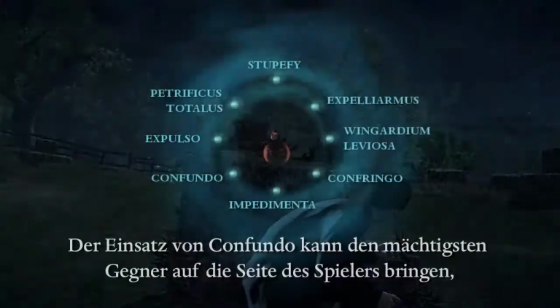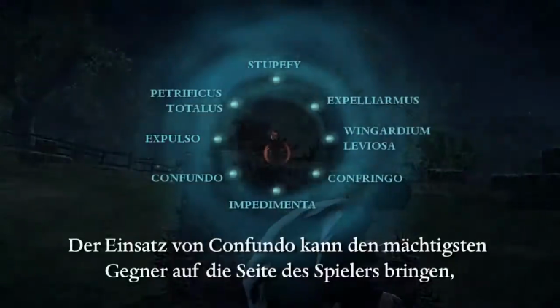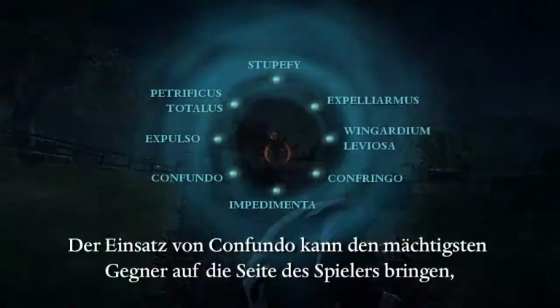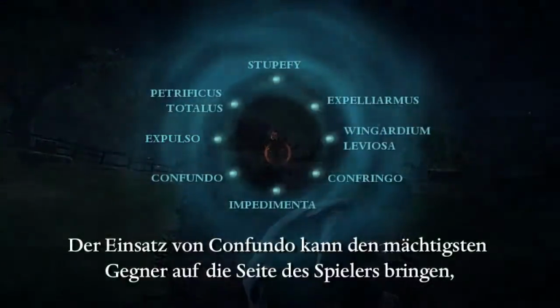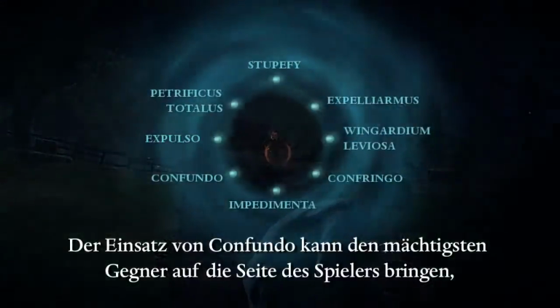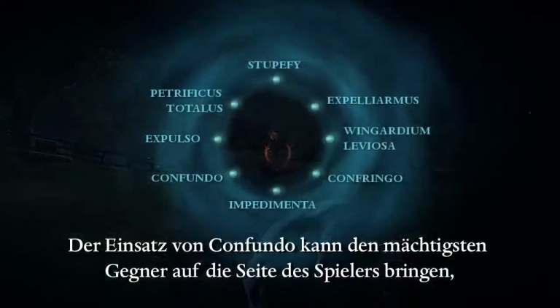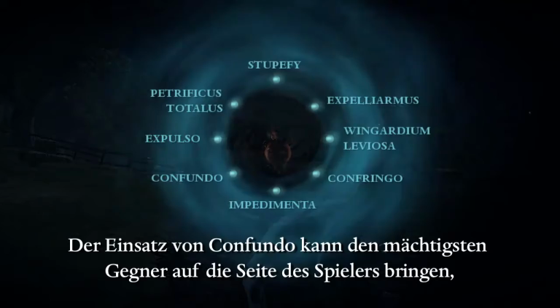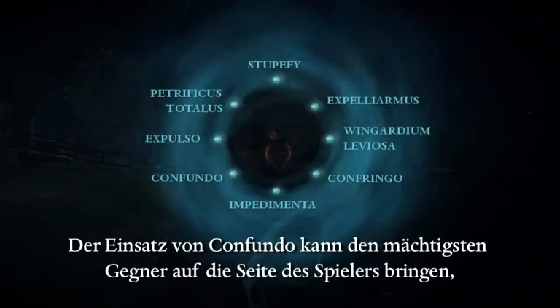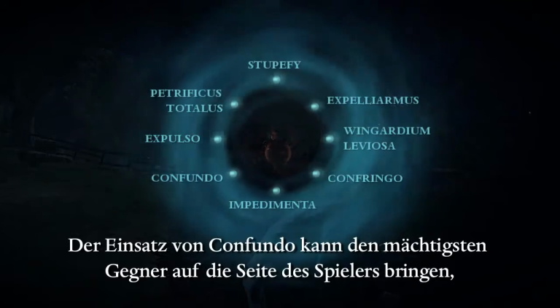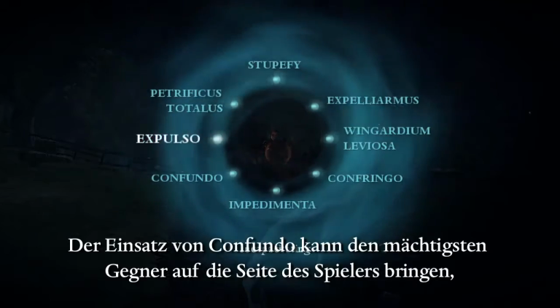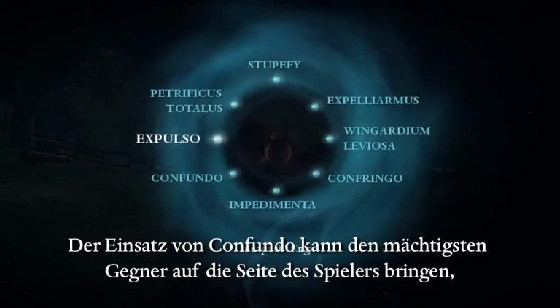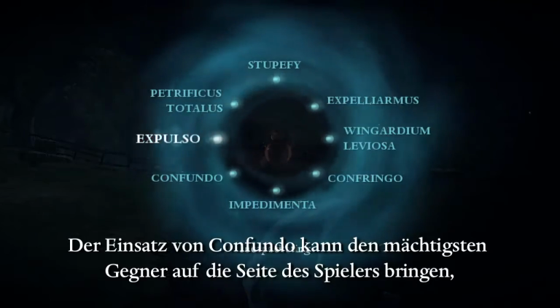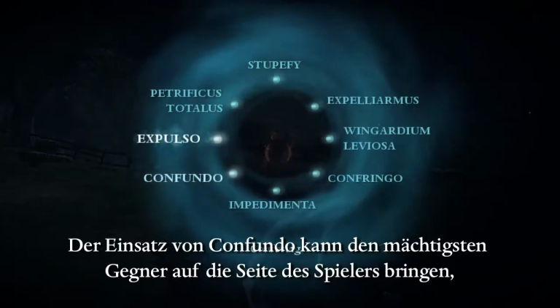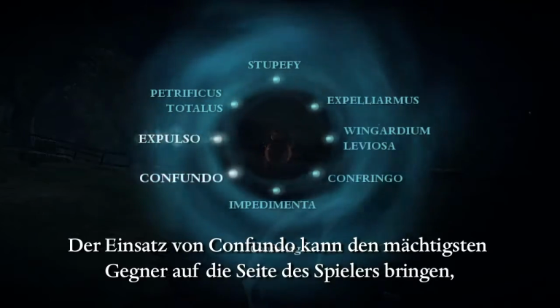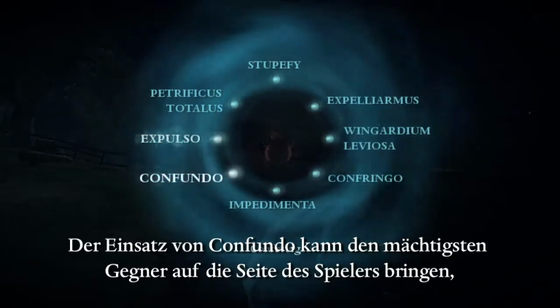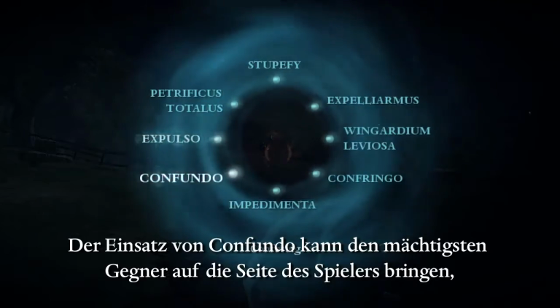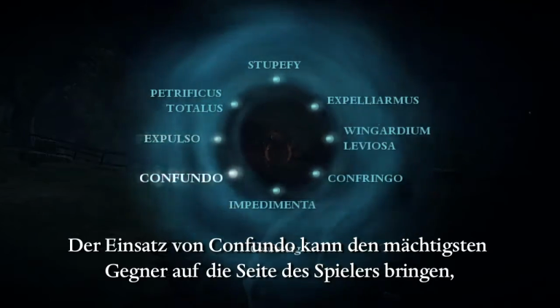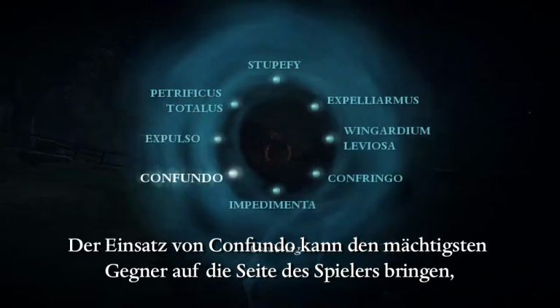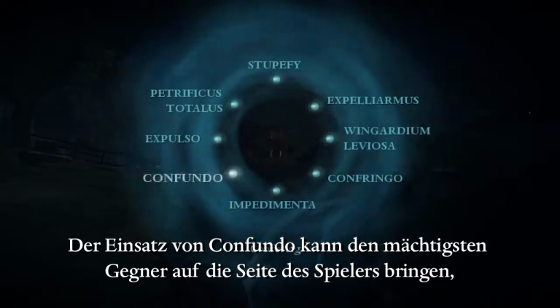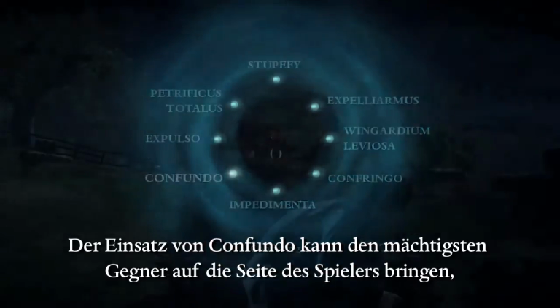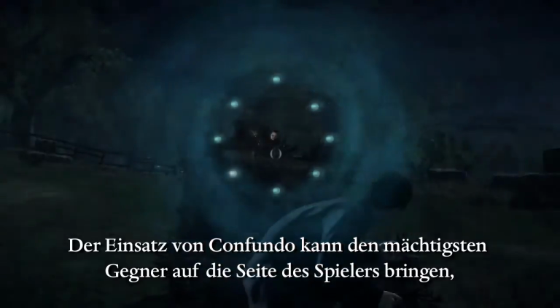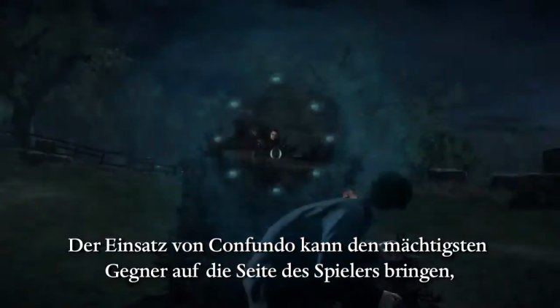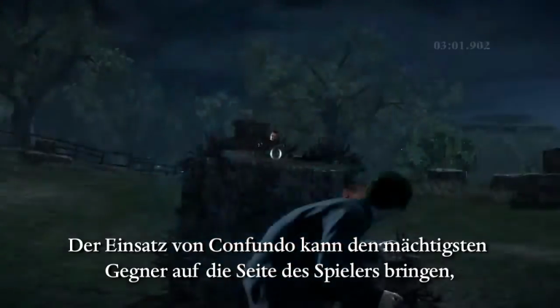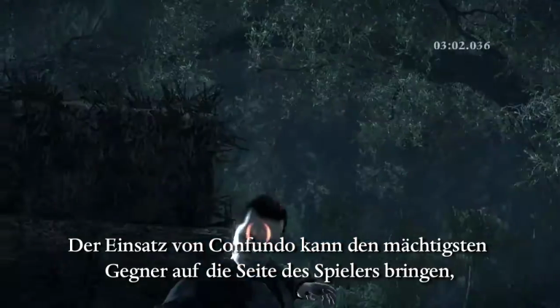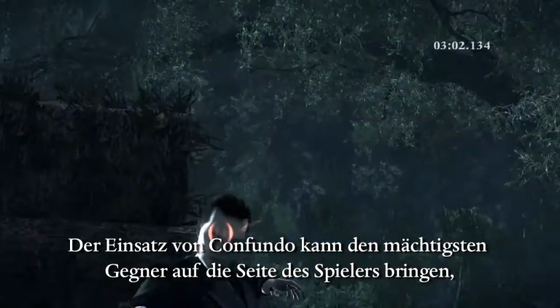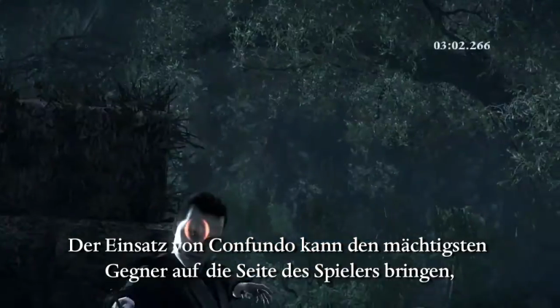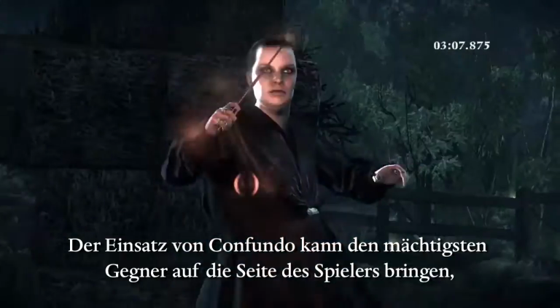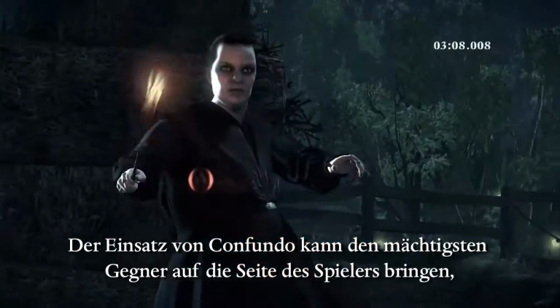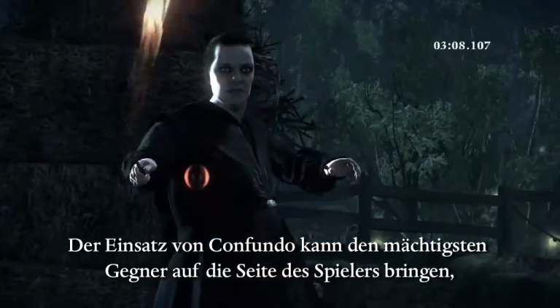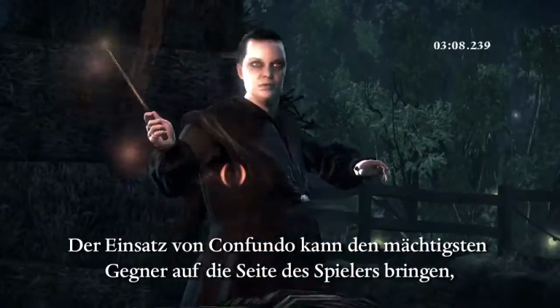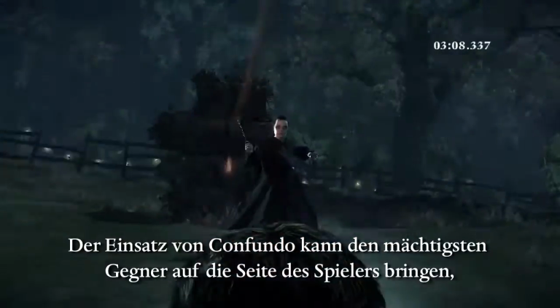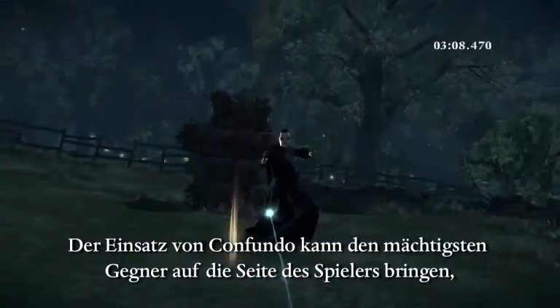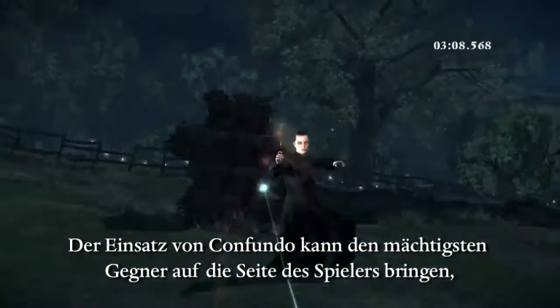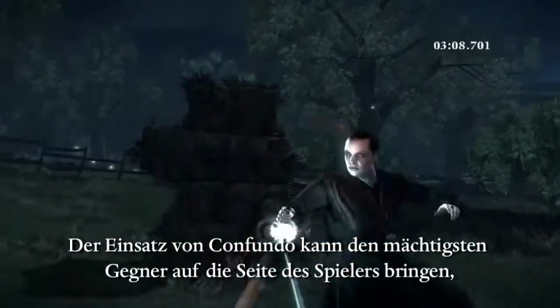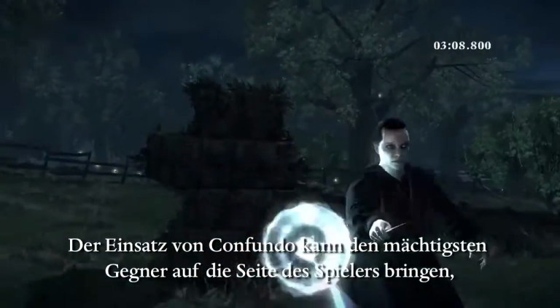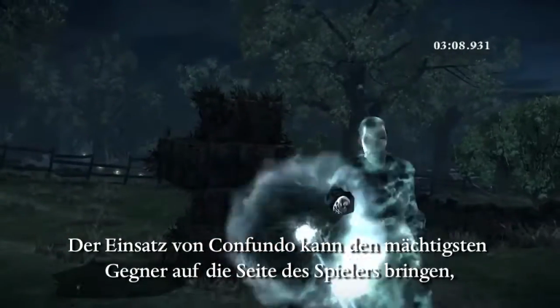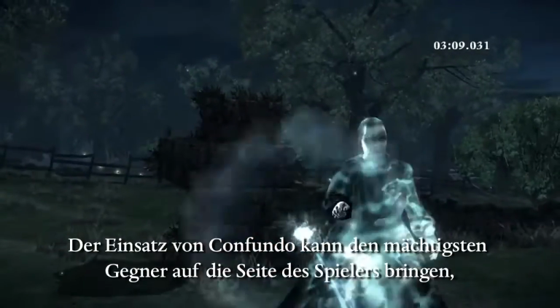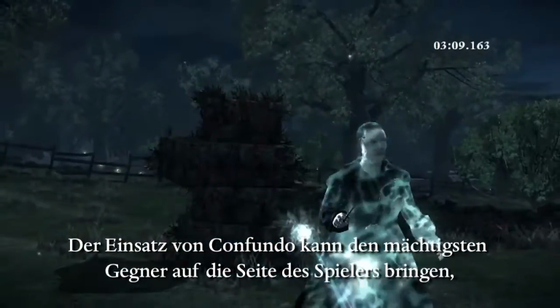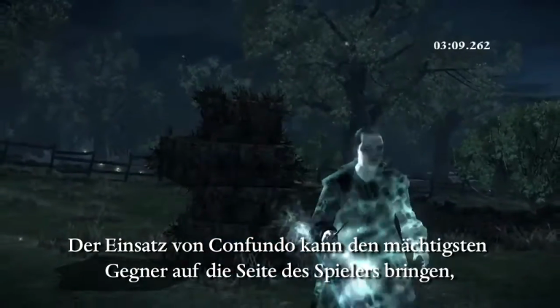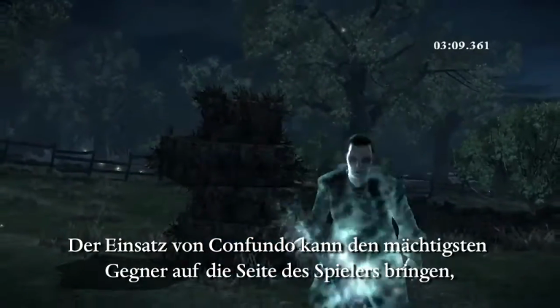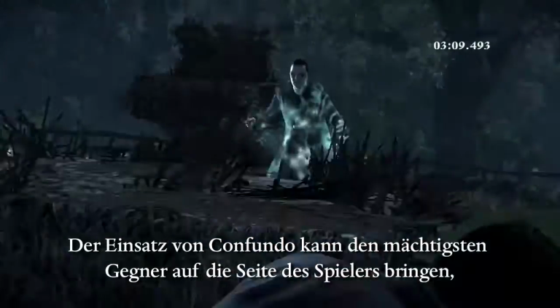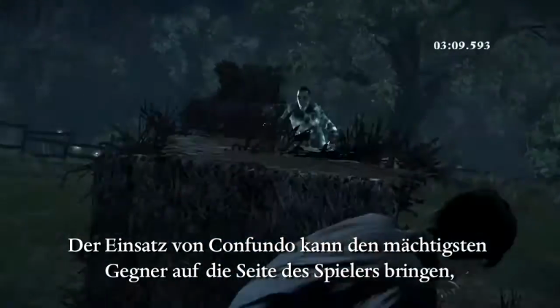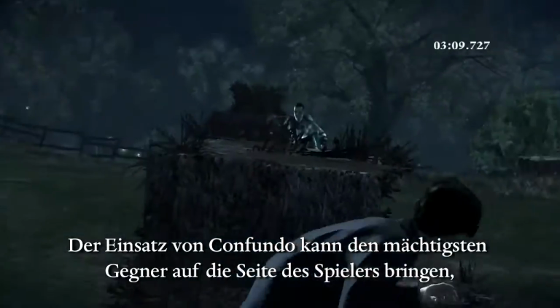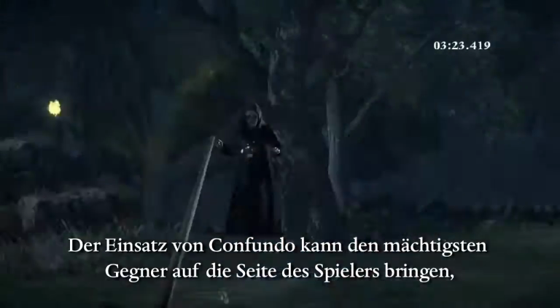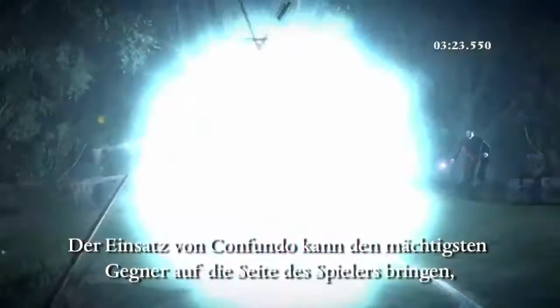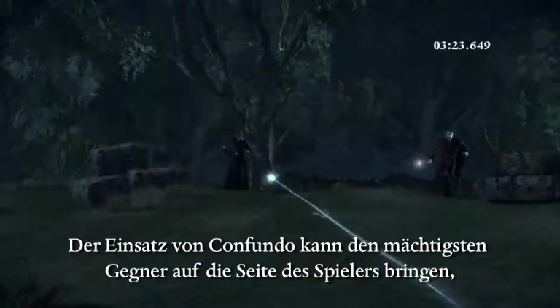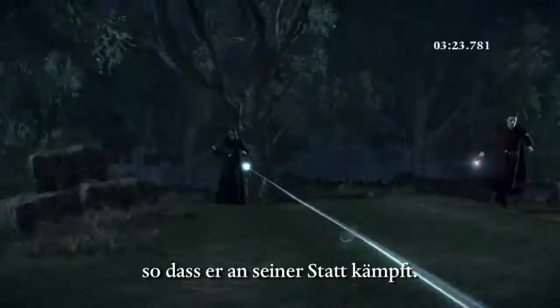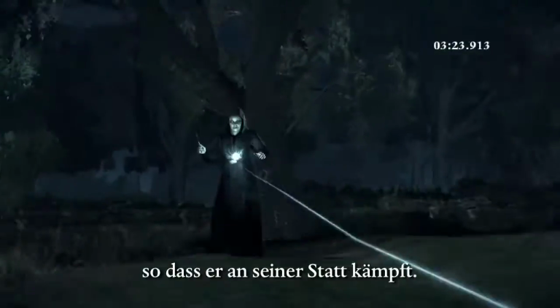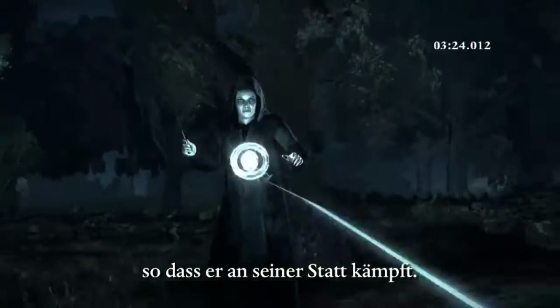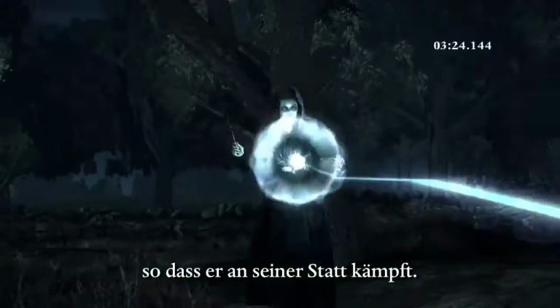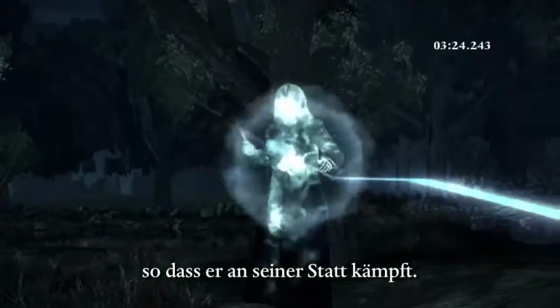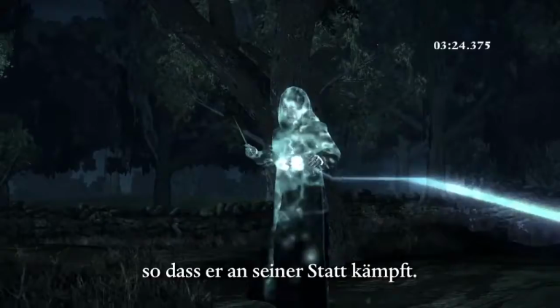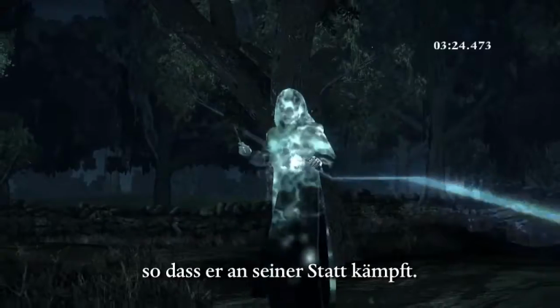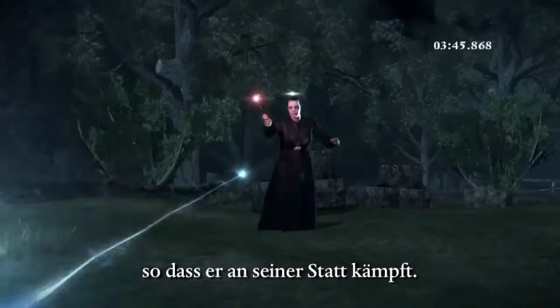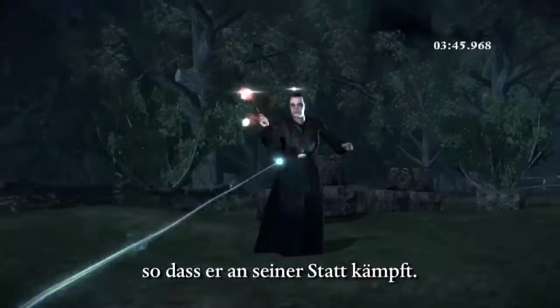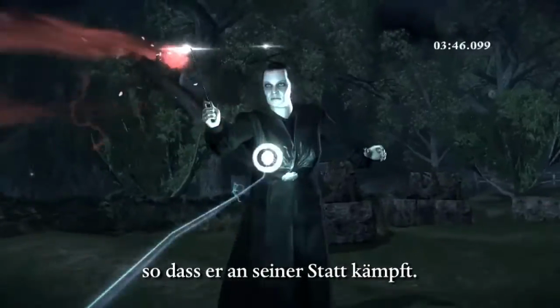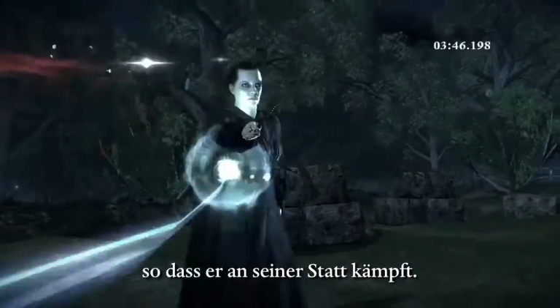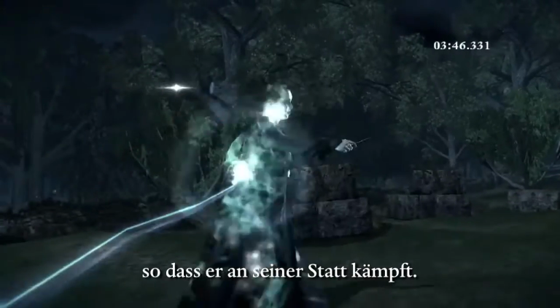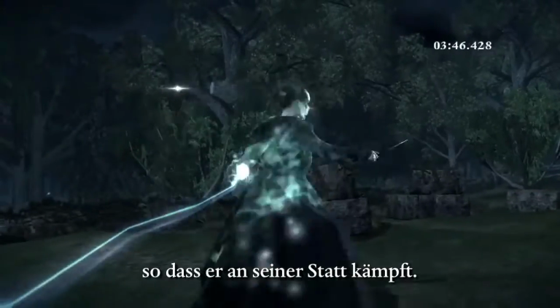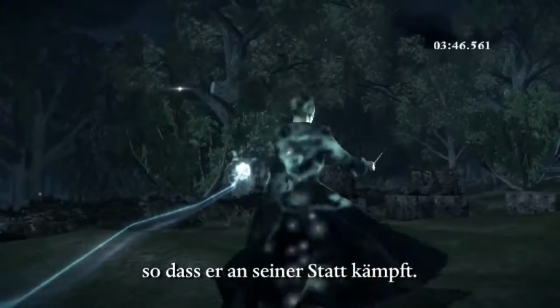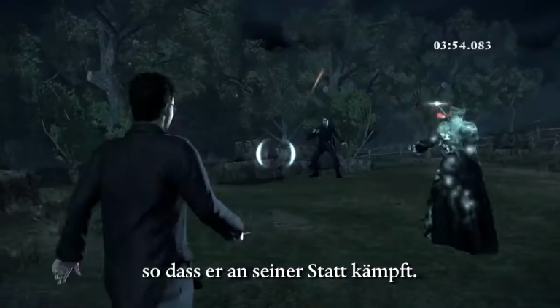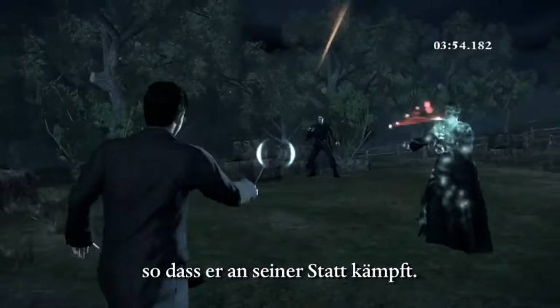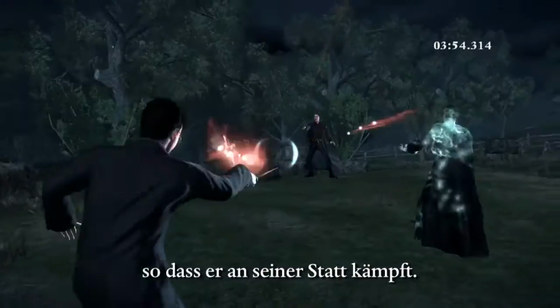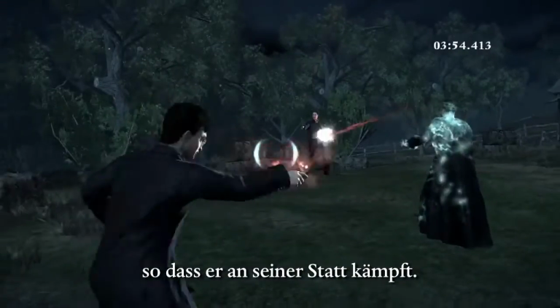By using Confundo, you can turn the most powerful enemies to your side and get them to fight the battle for you.